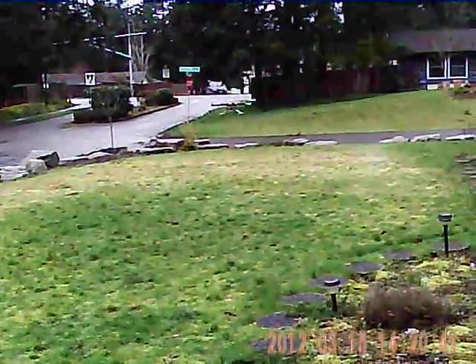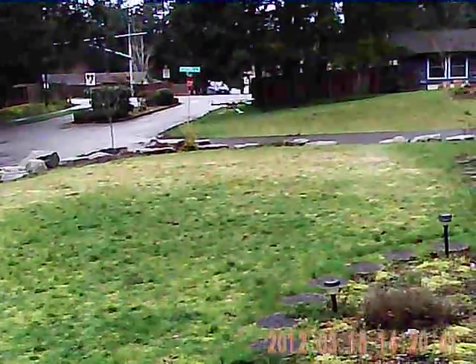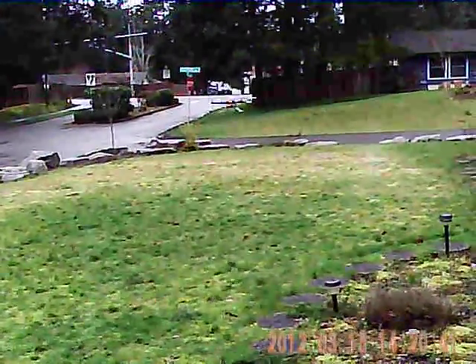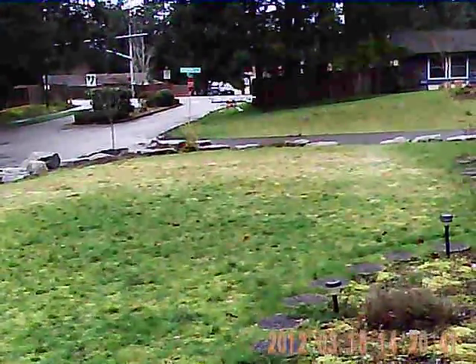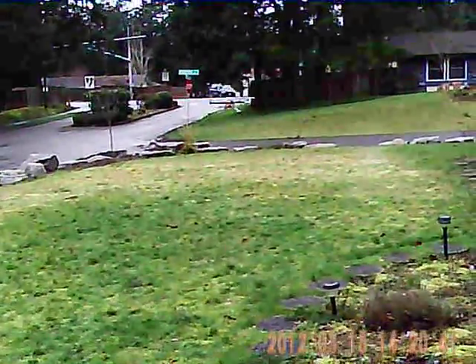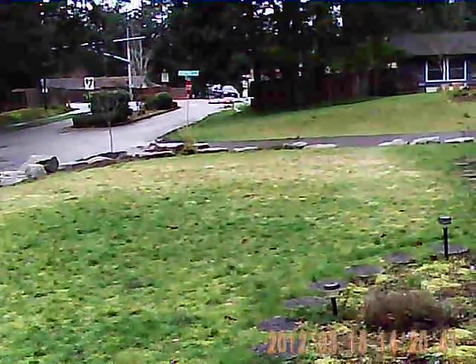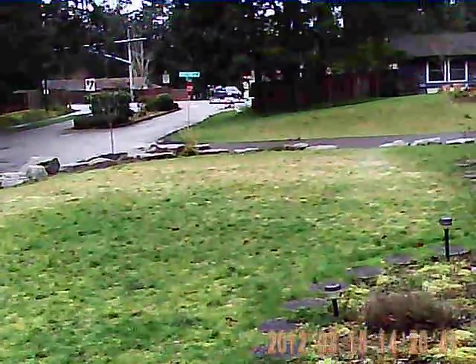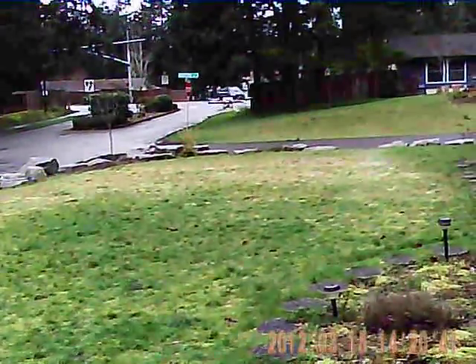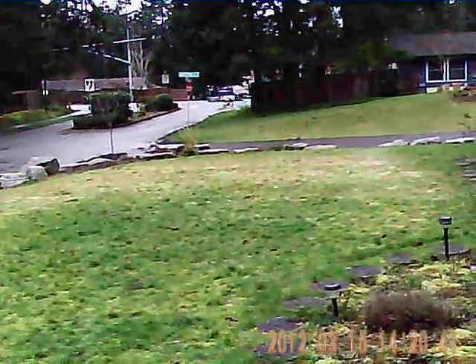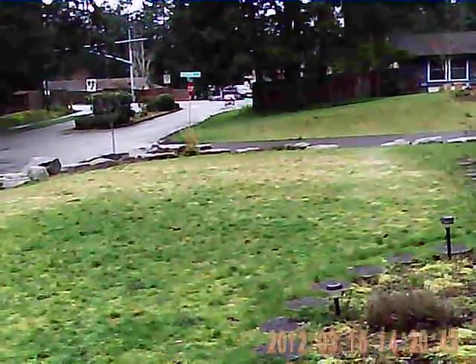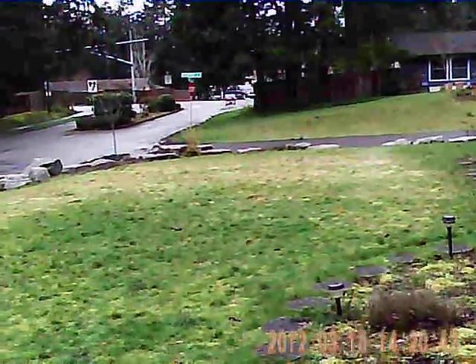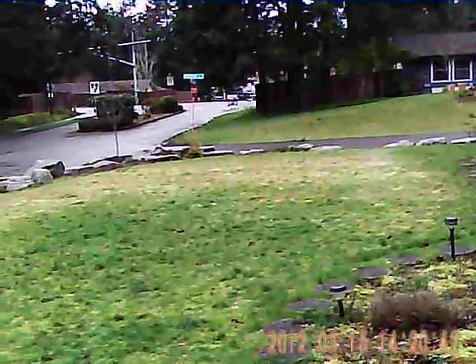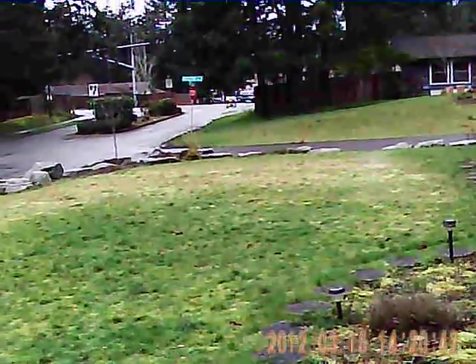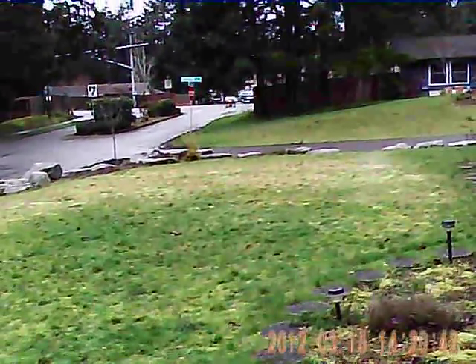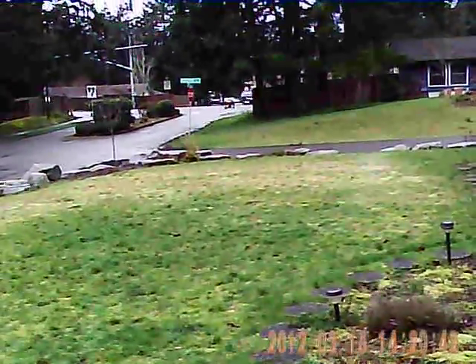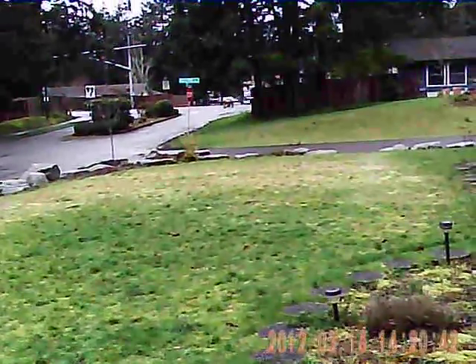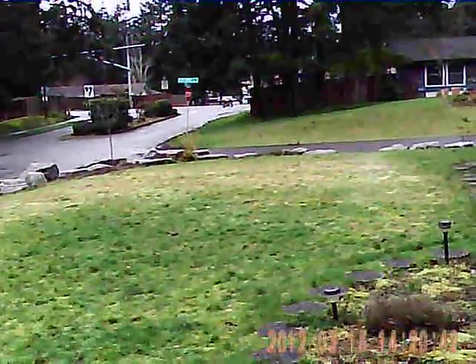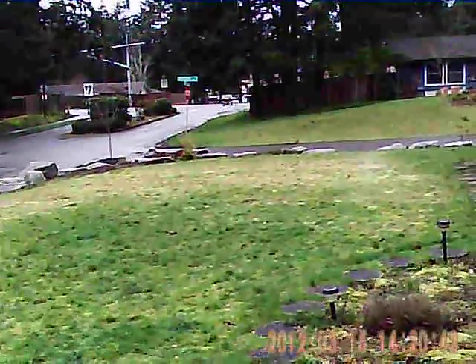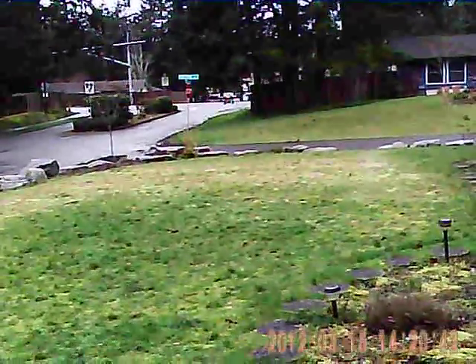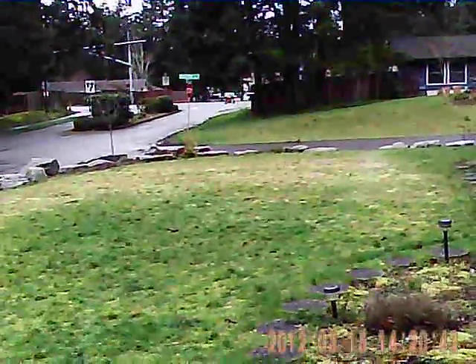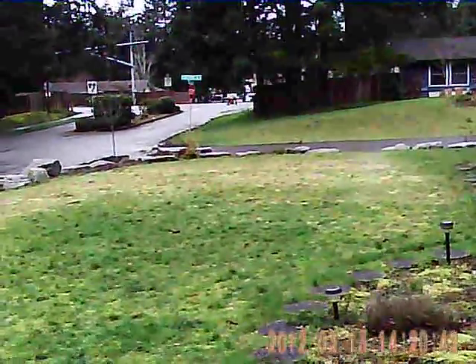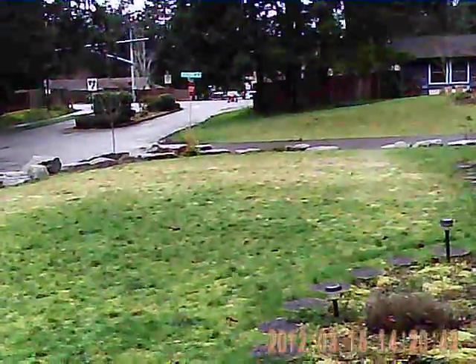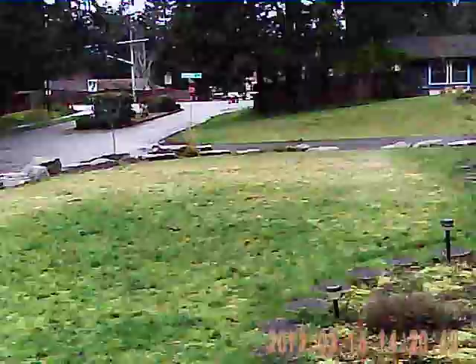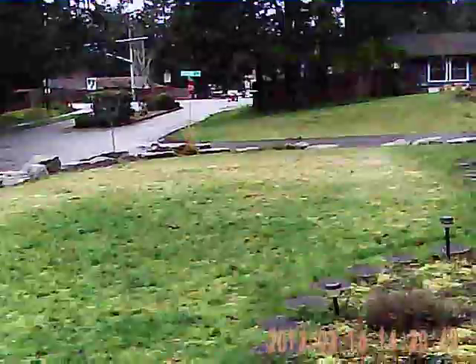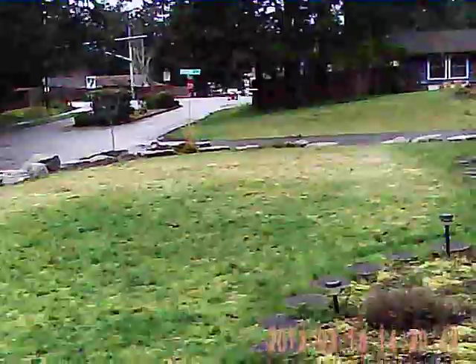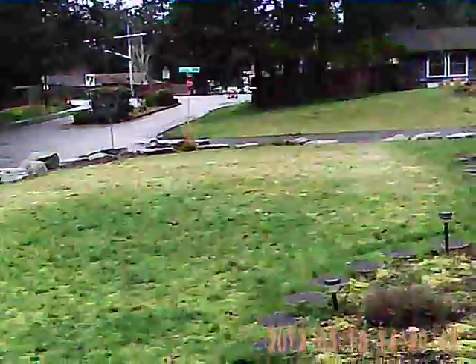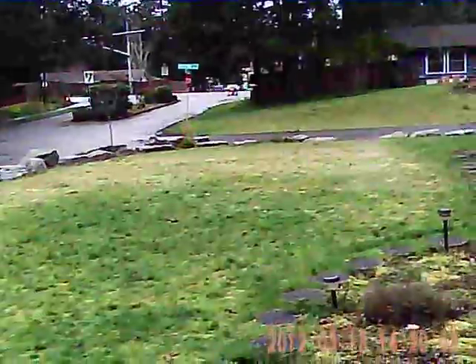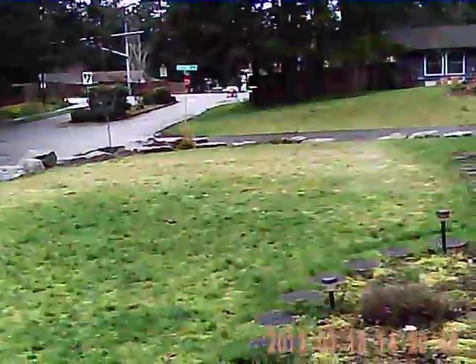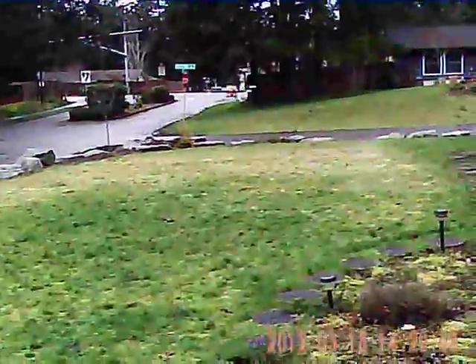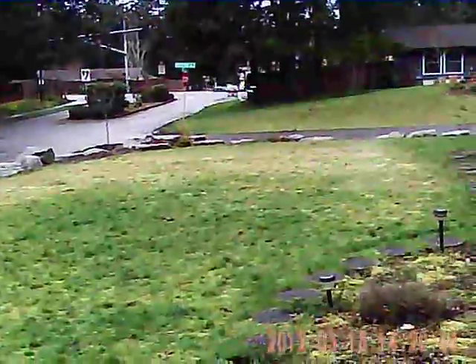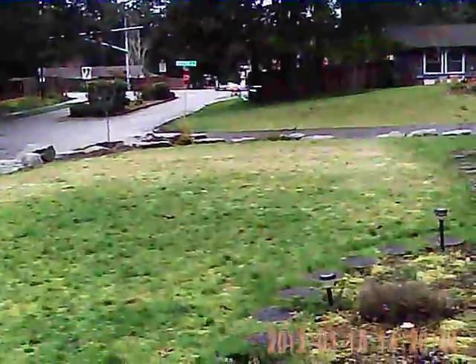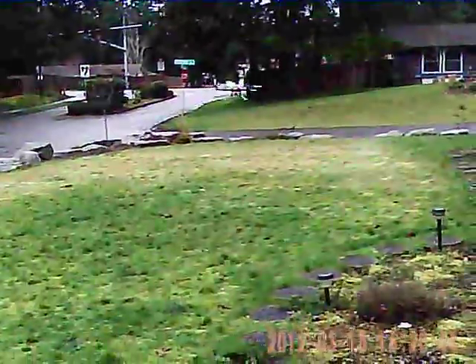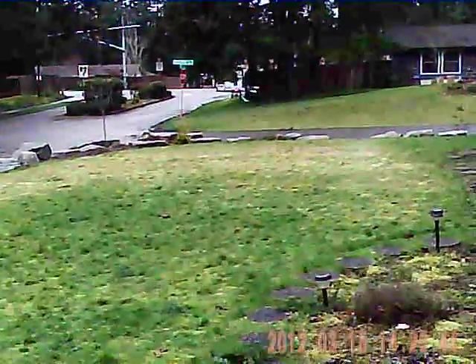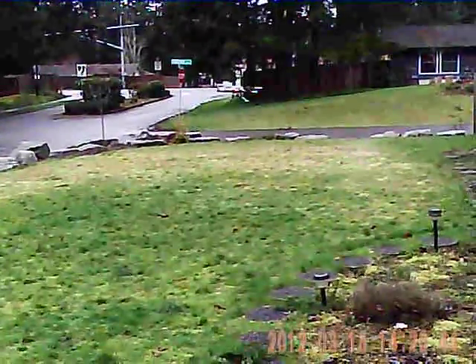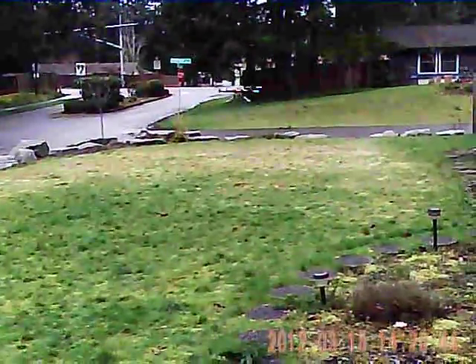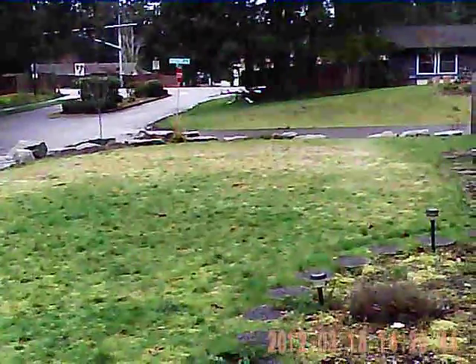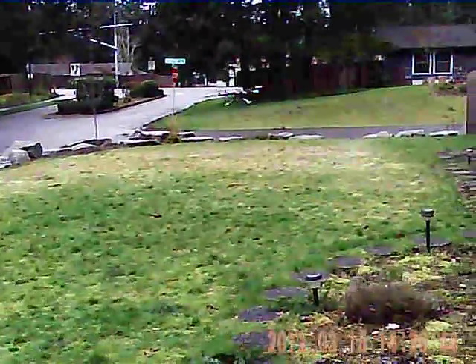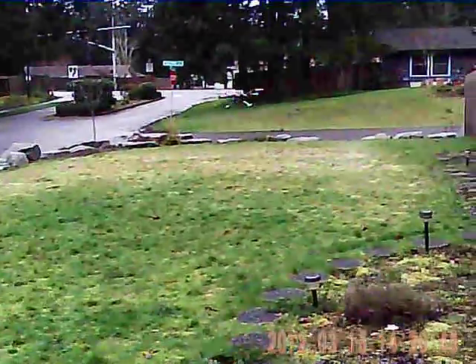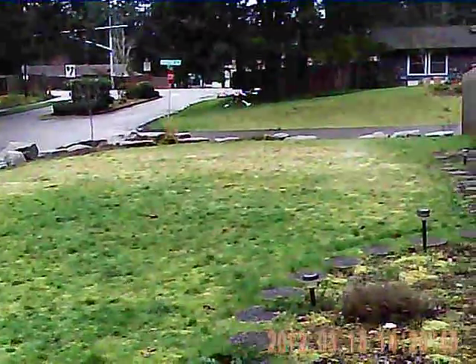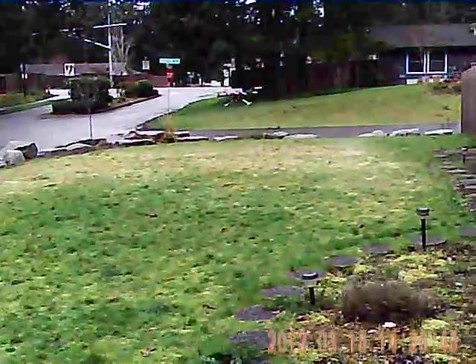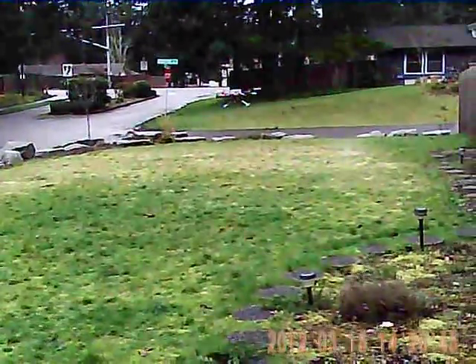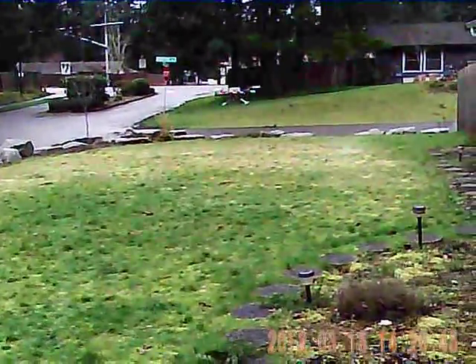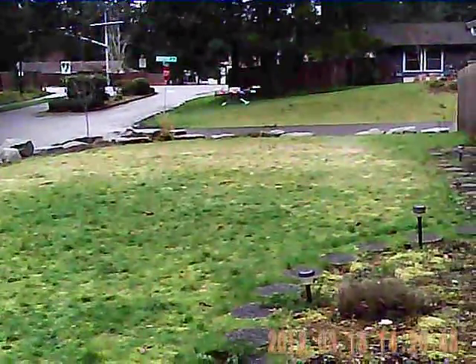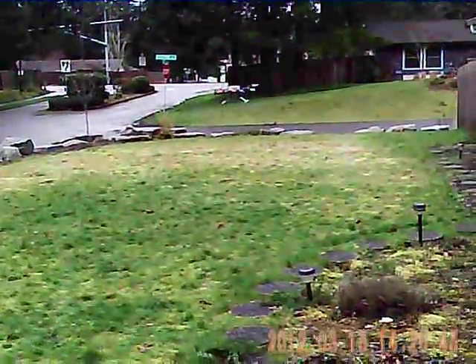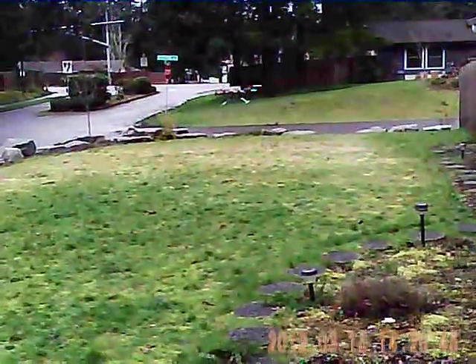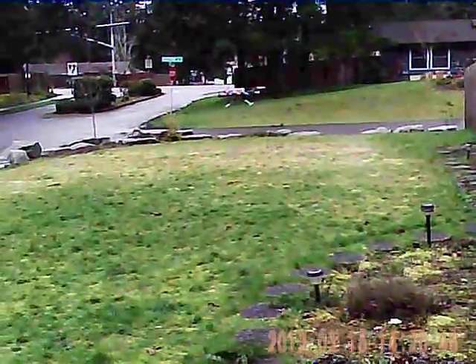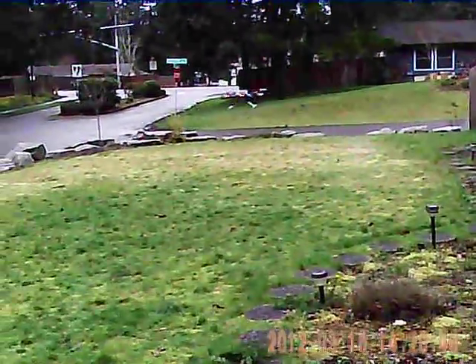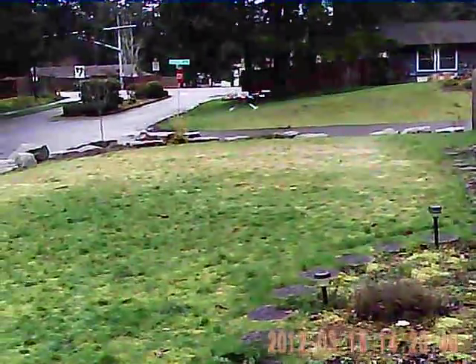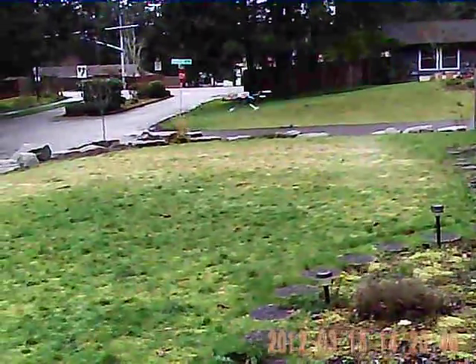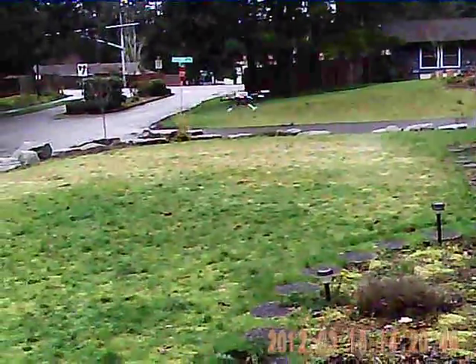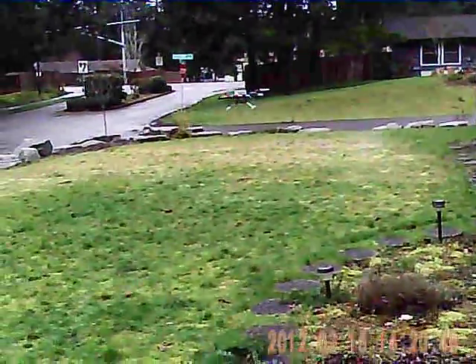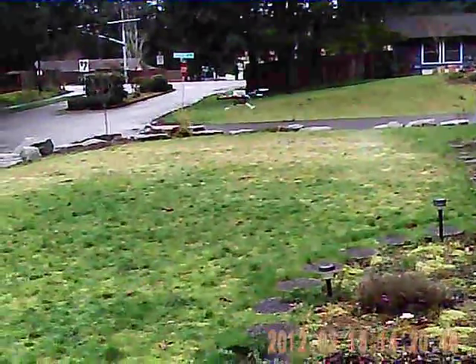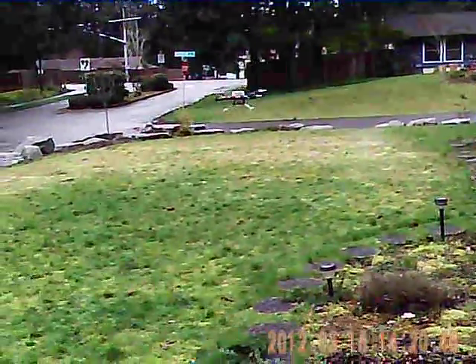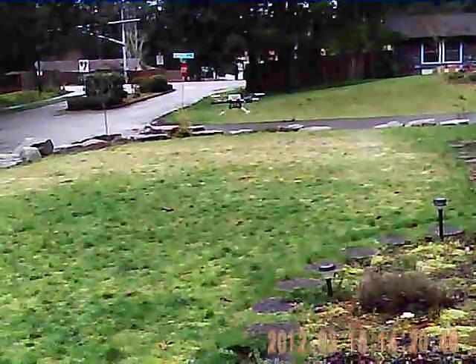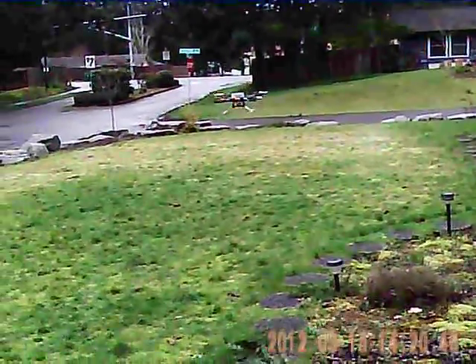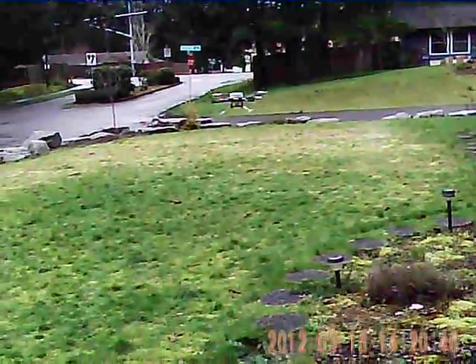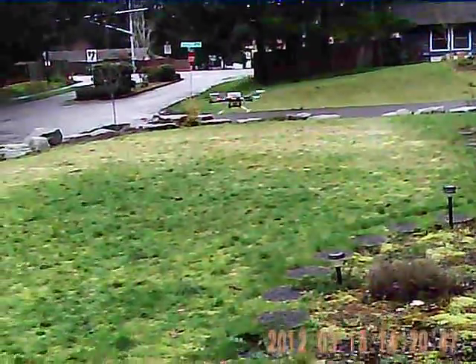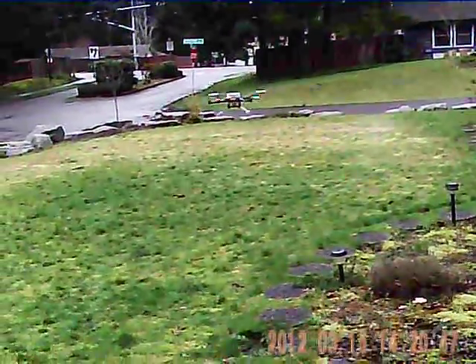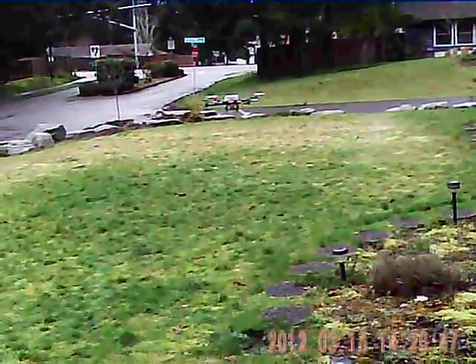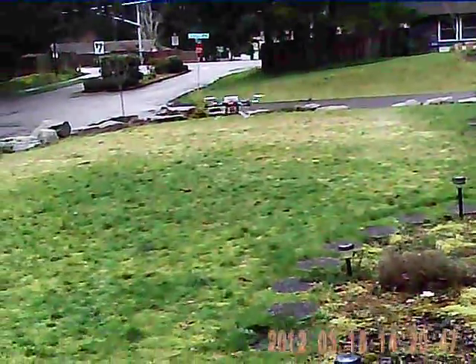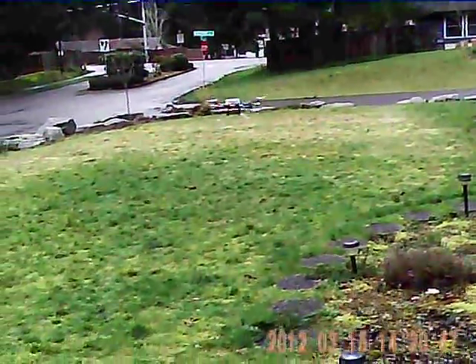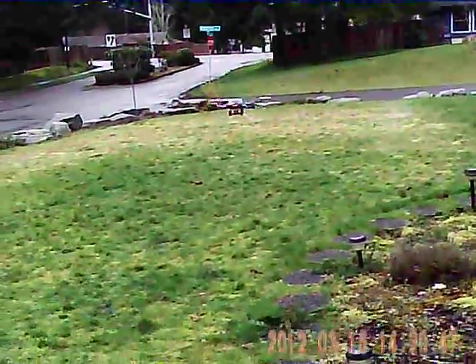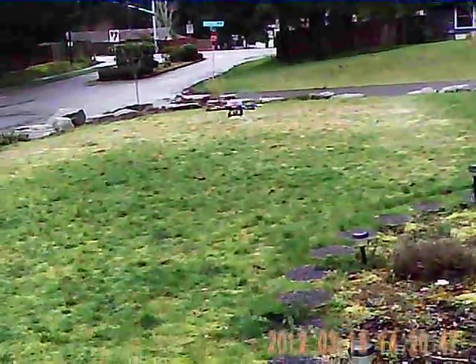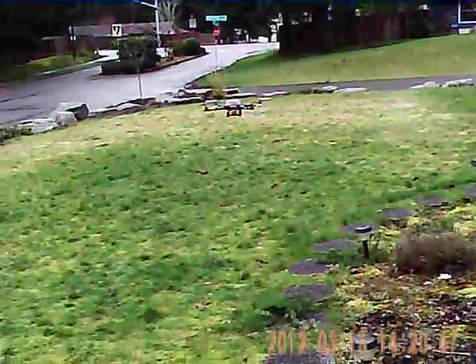It does good. Especially with the camera on it, it's even more stable. I'll just back it up to me here and land it.